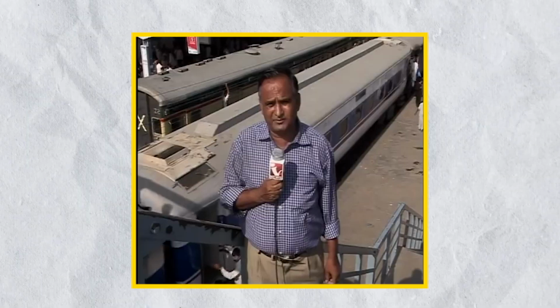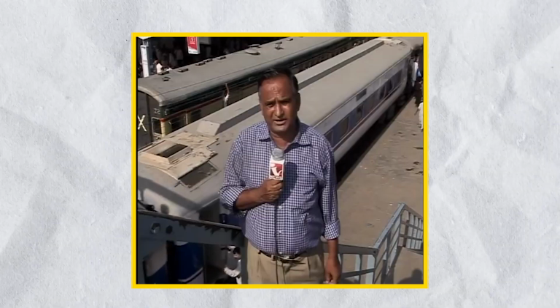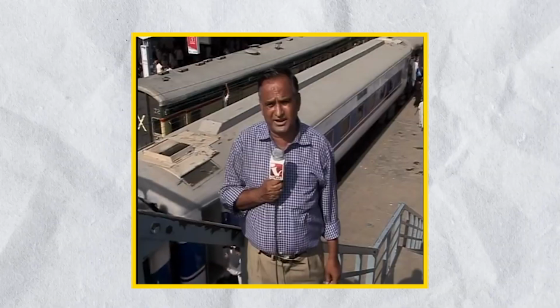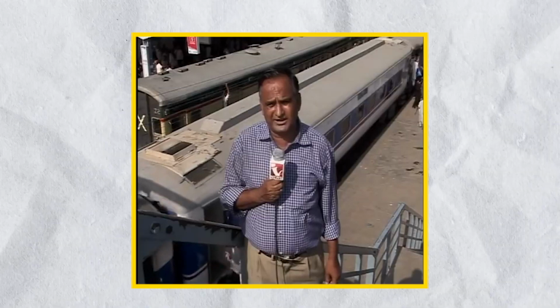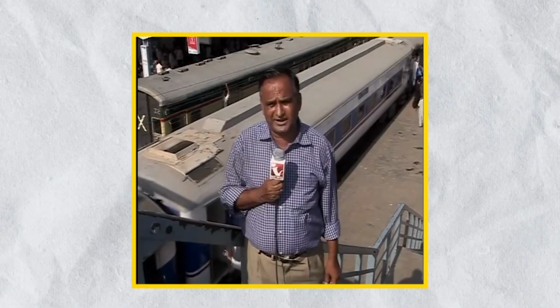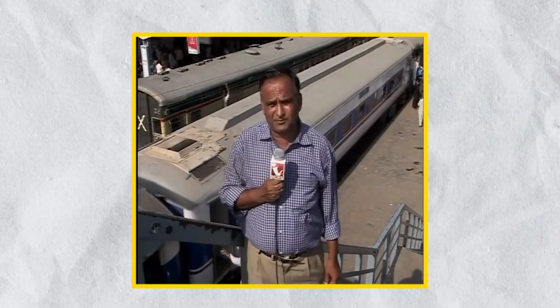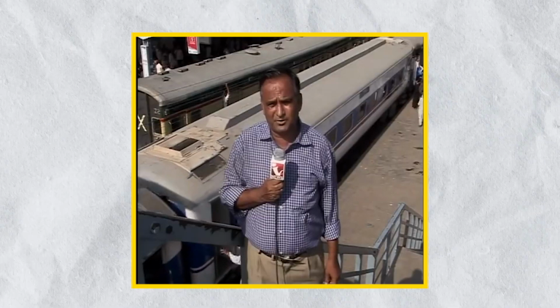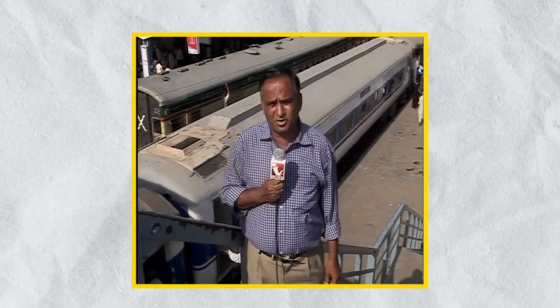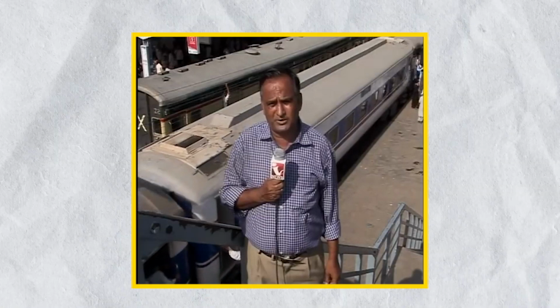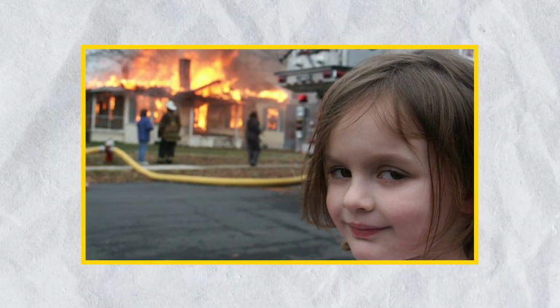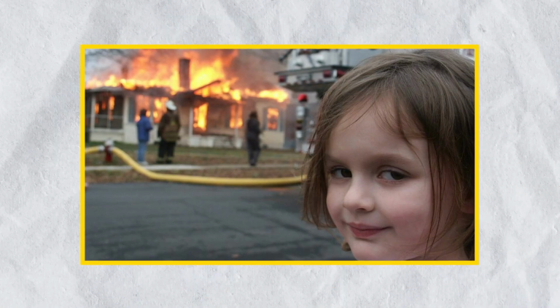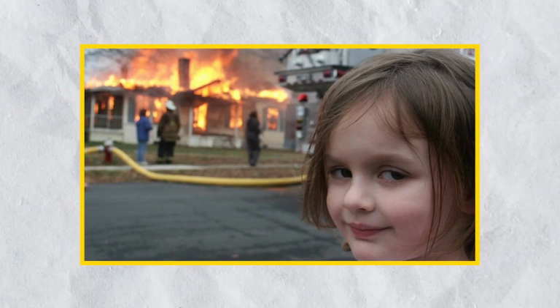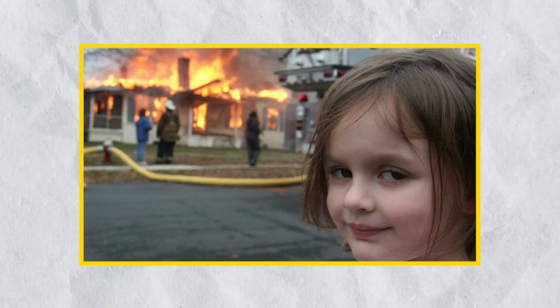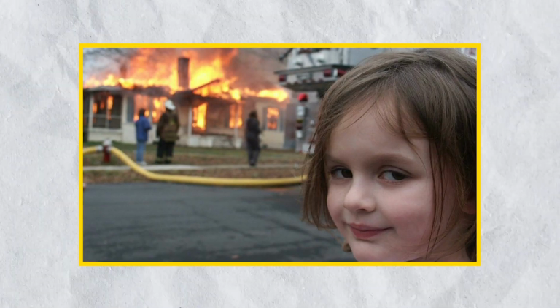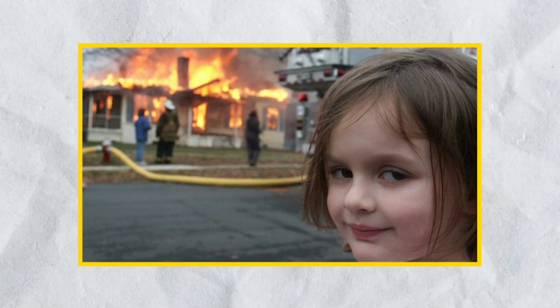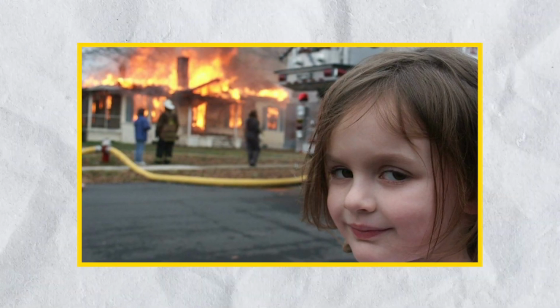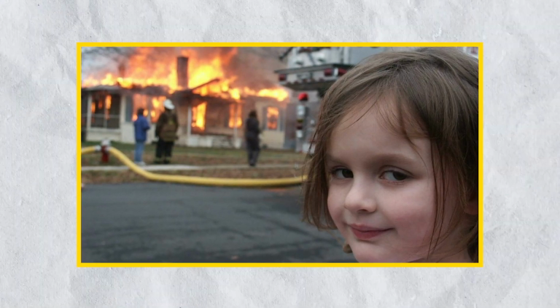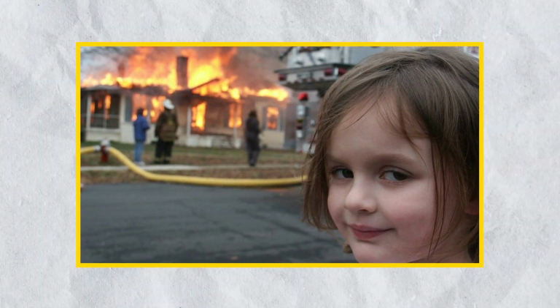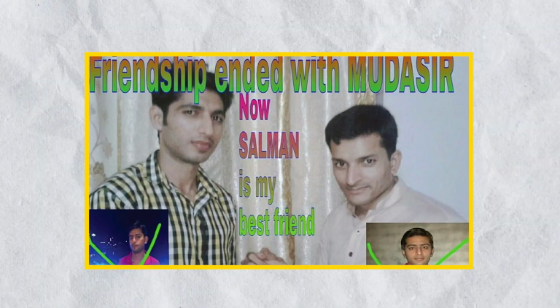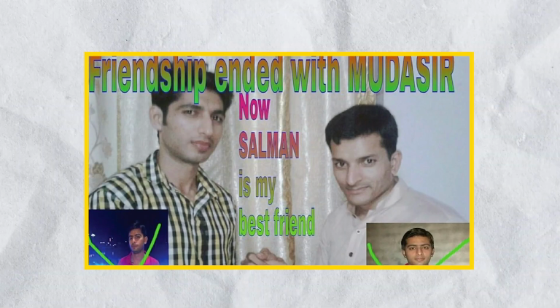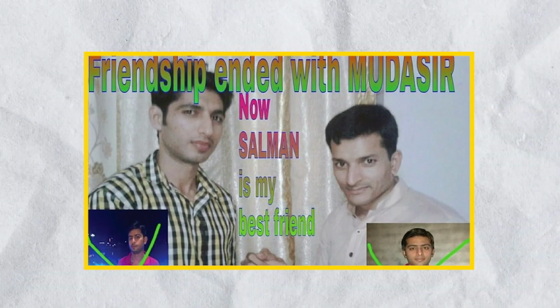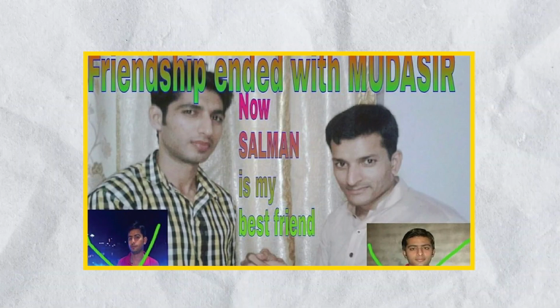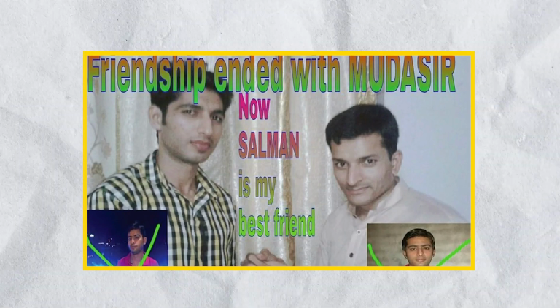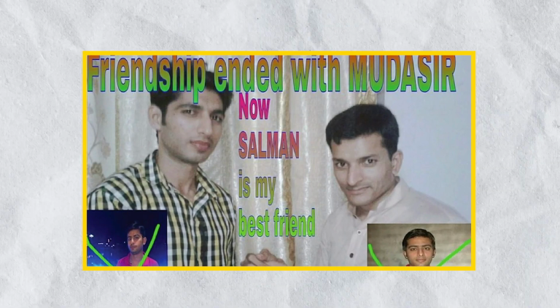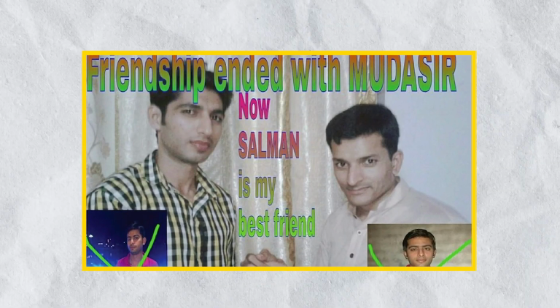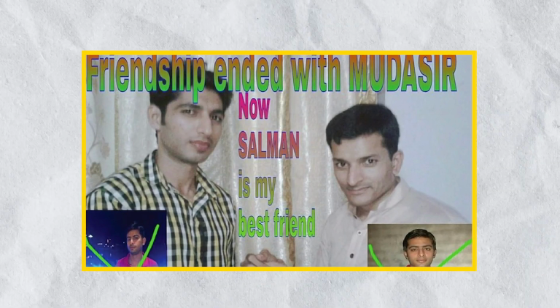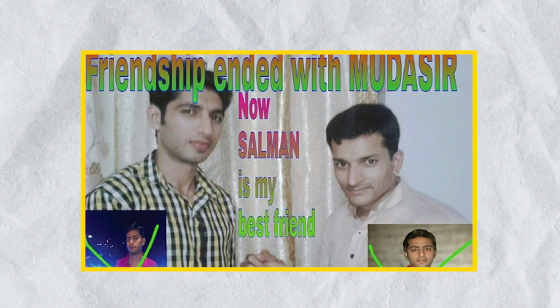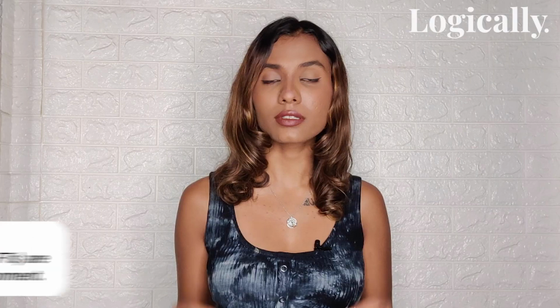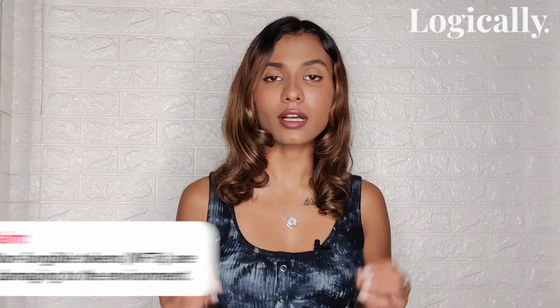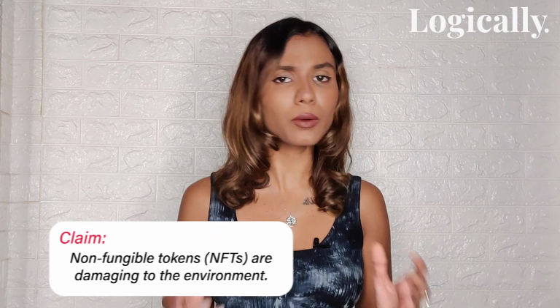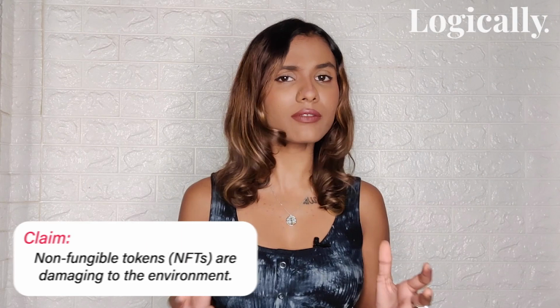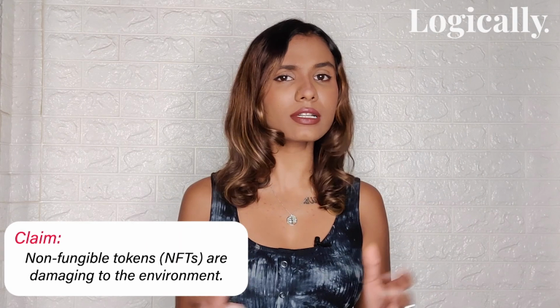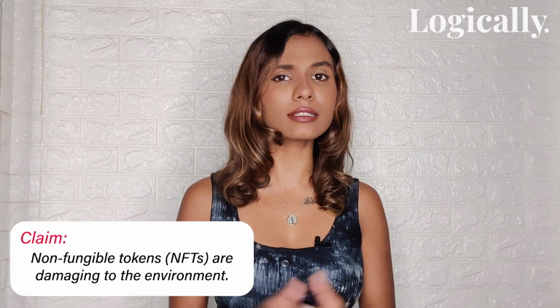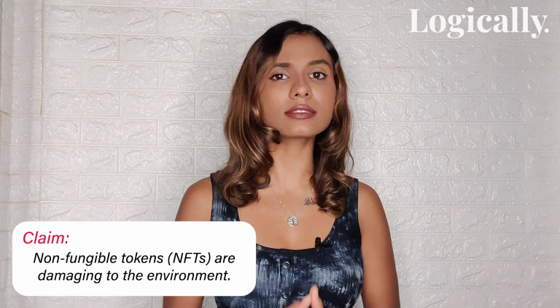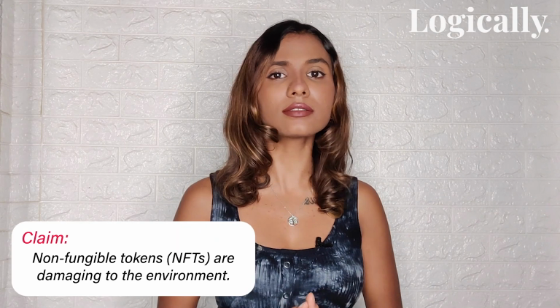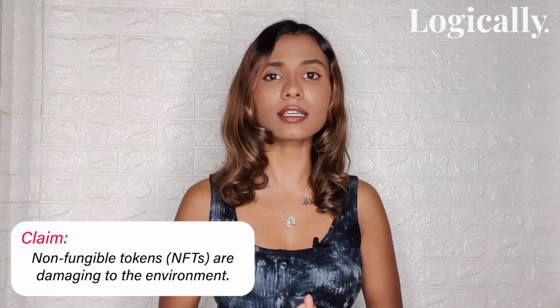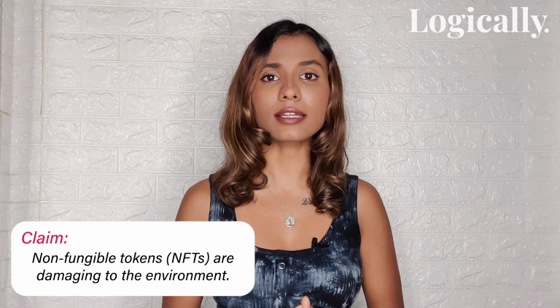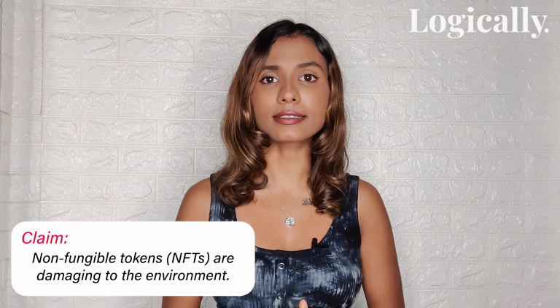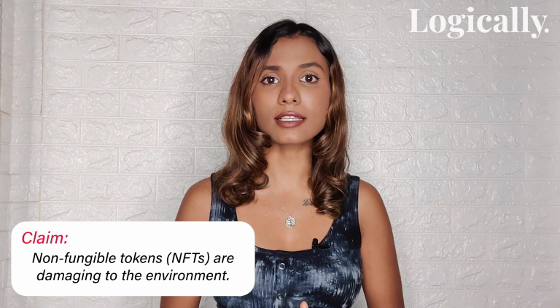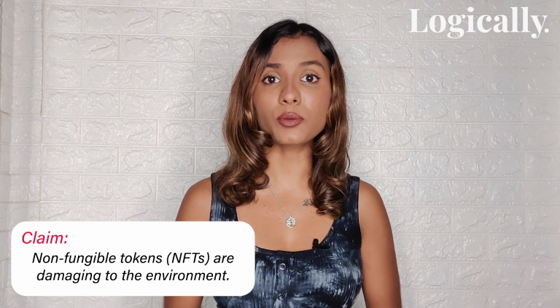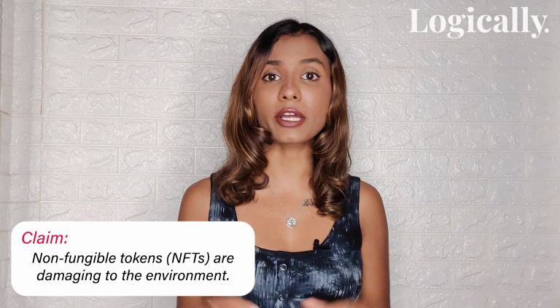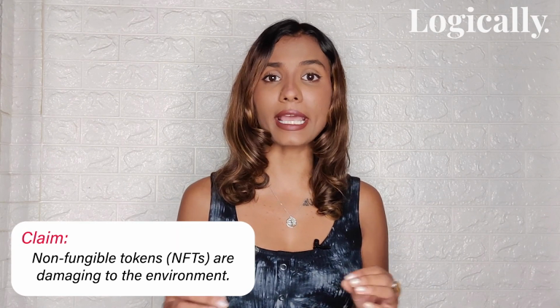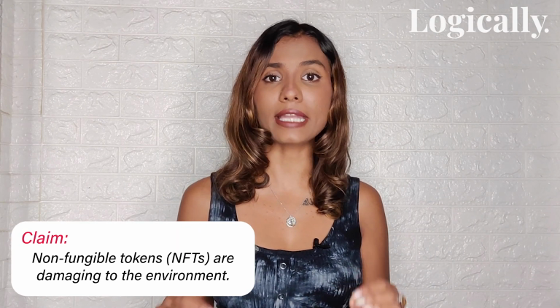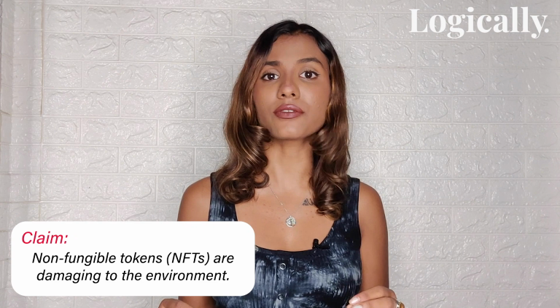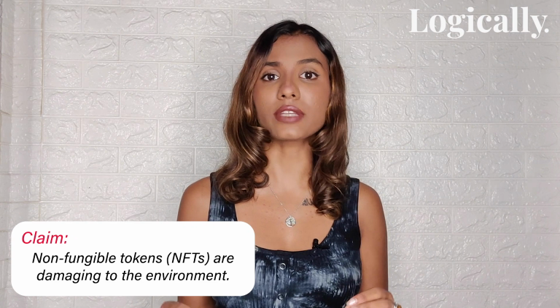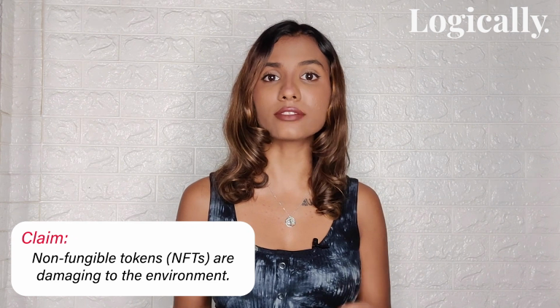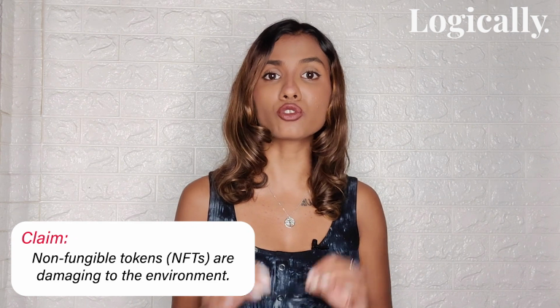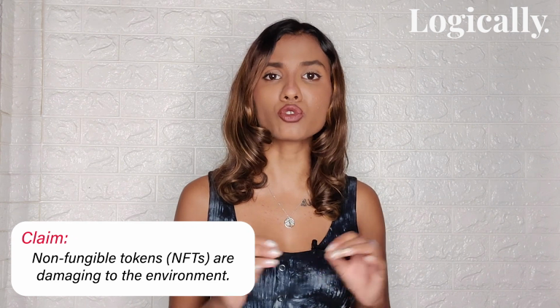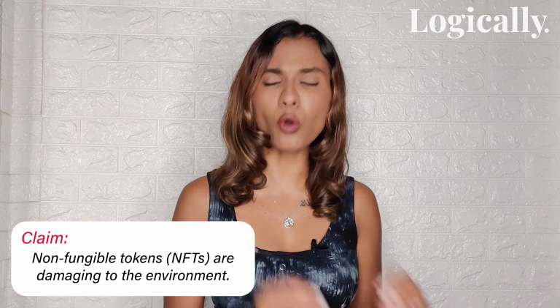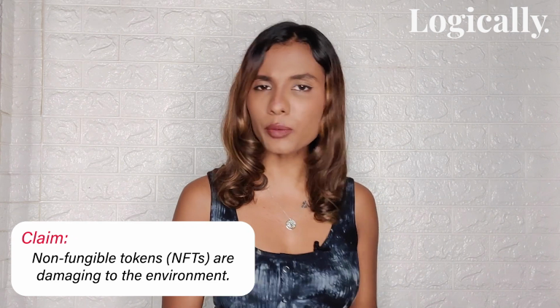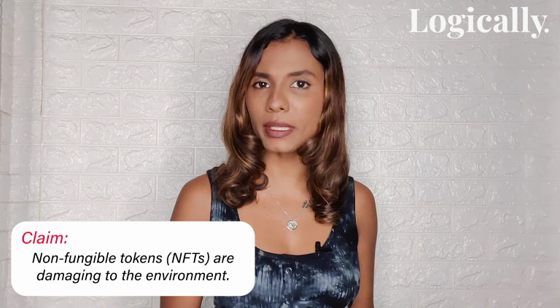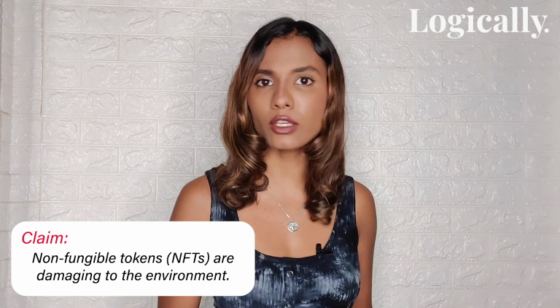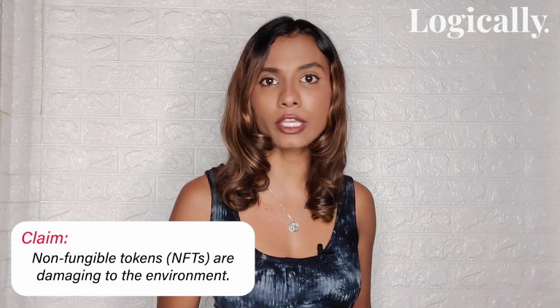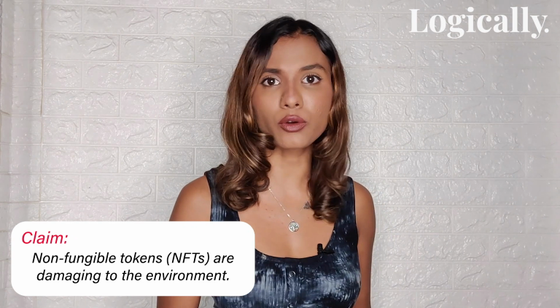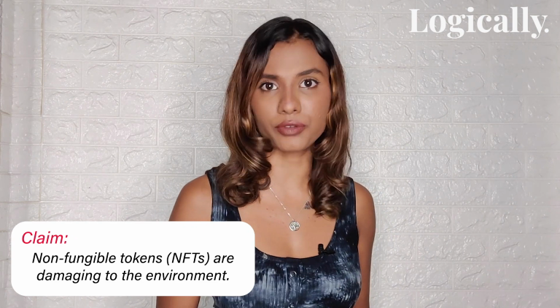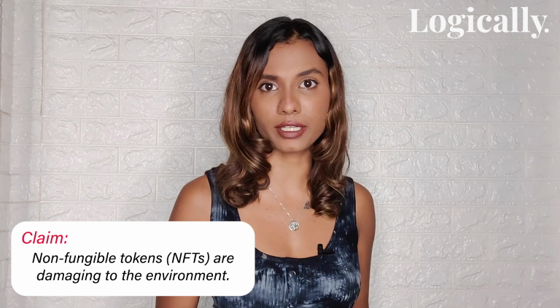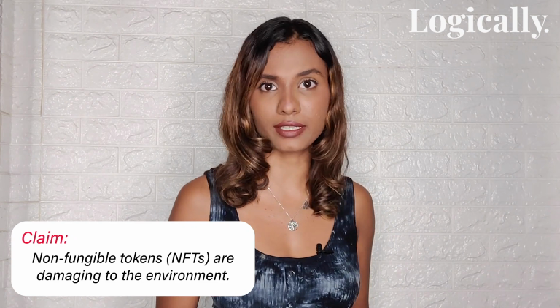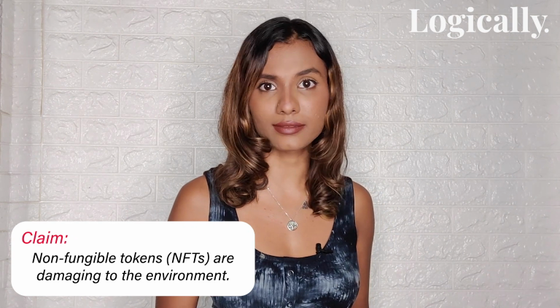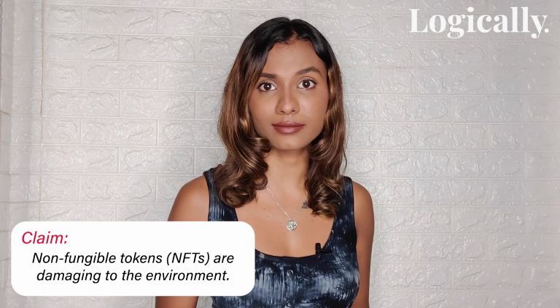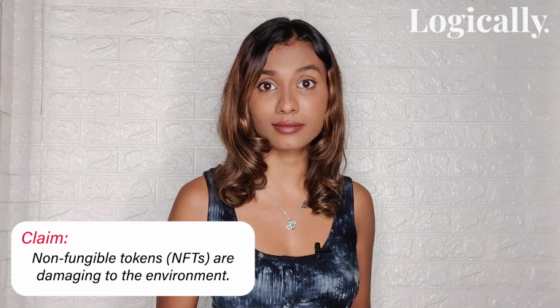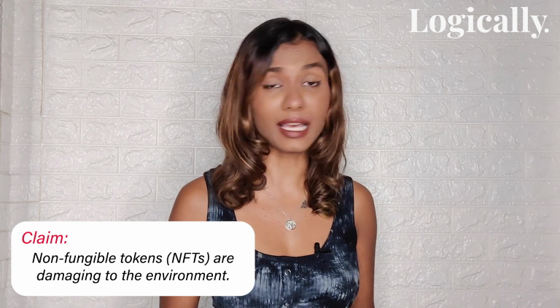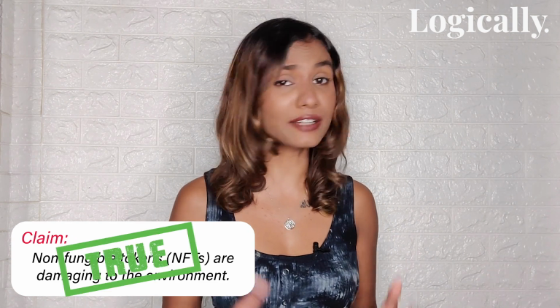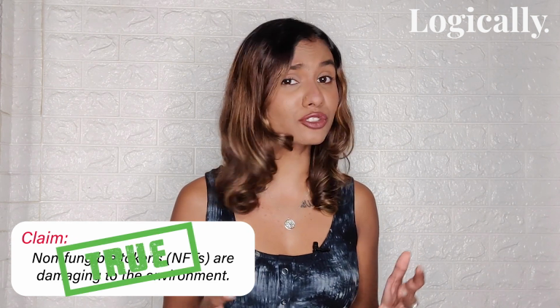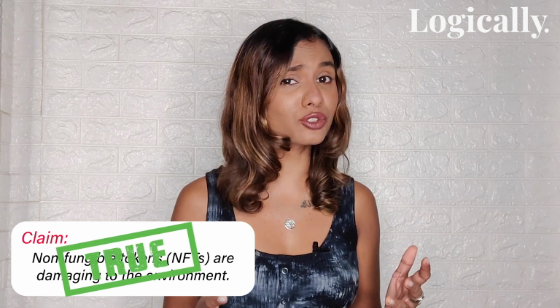Many items on the internet are now auctioned as NFTs. However, concerns are rising about NFTs not being eco-friendly, and it's true.